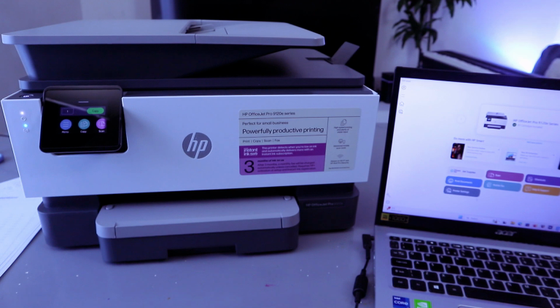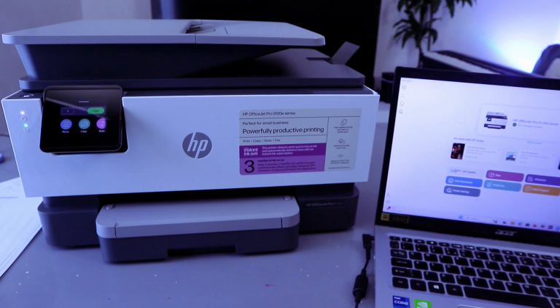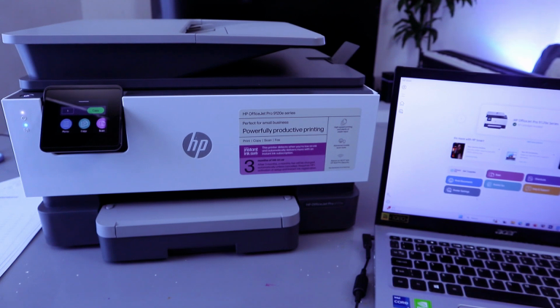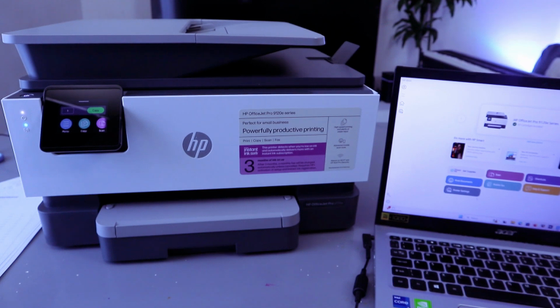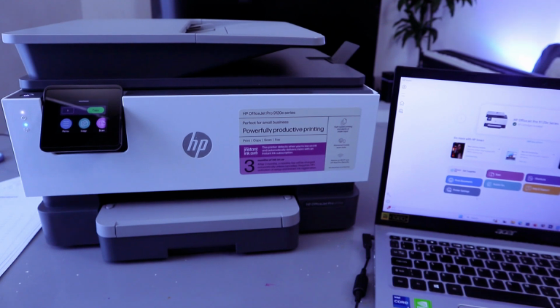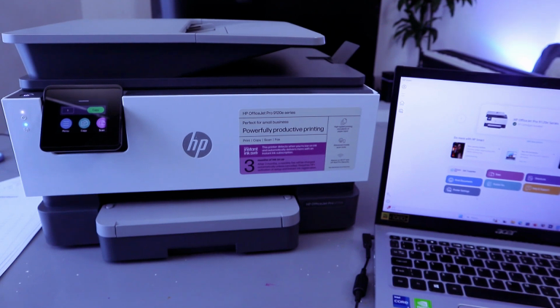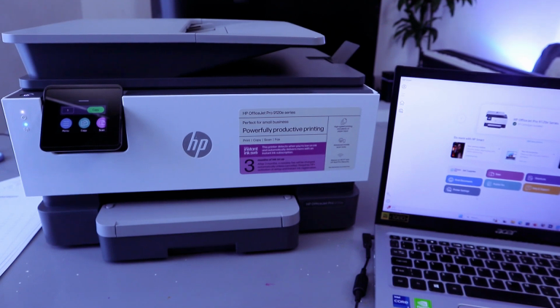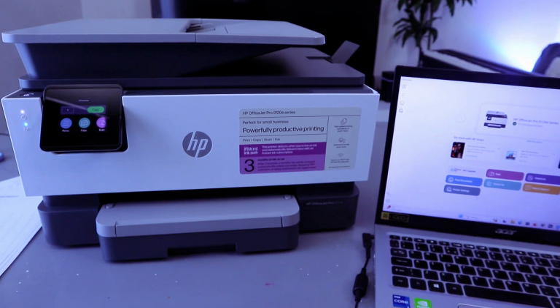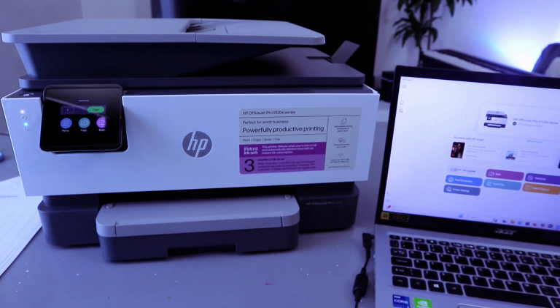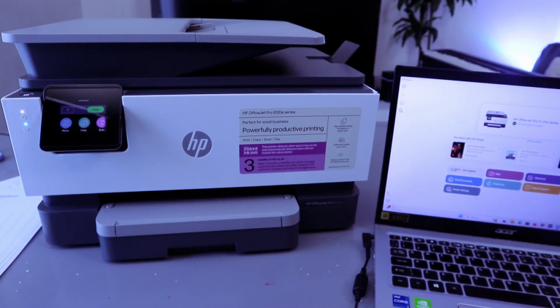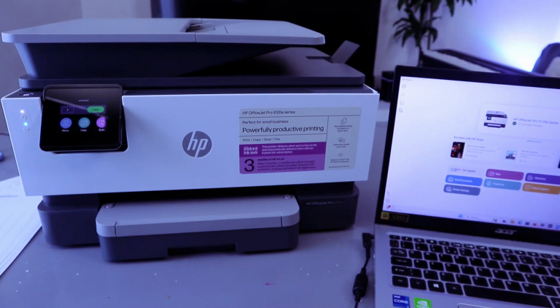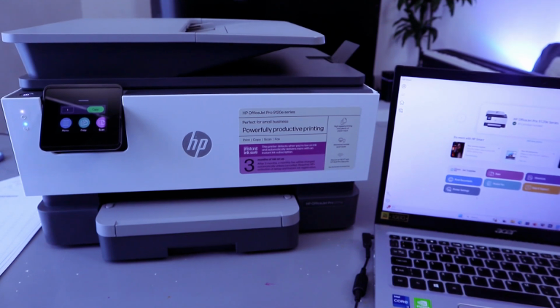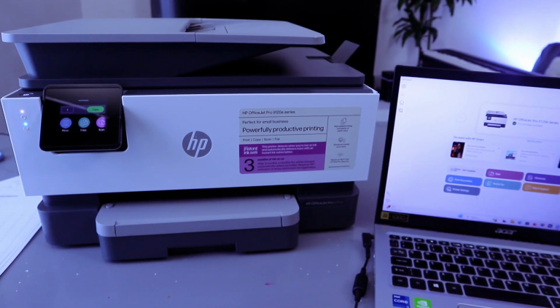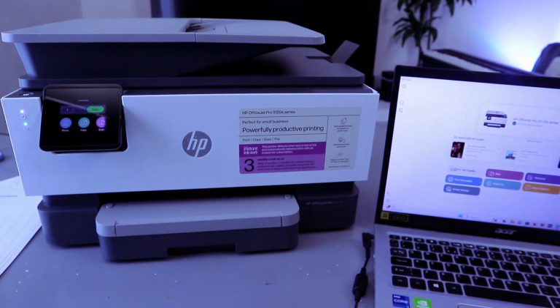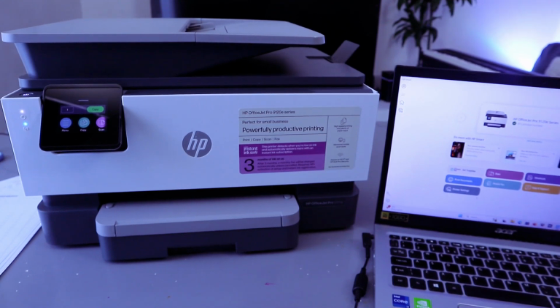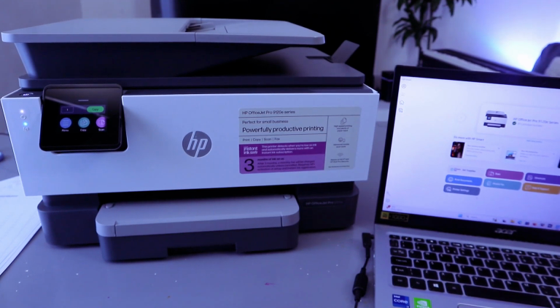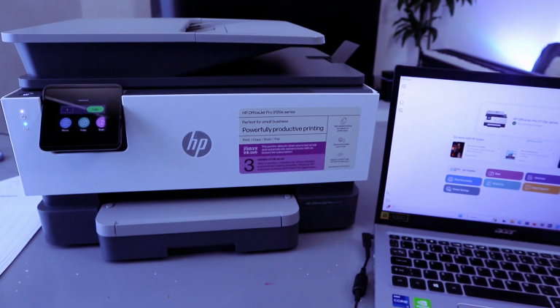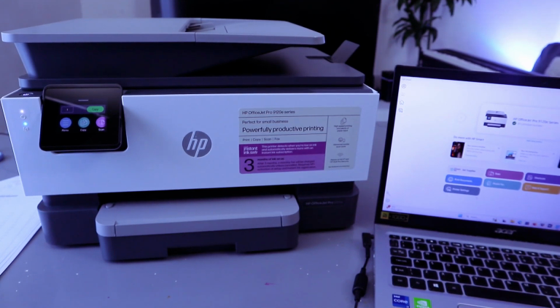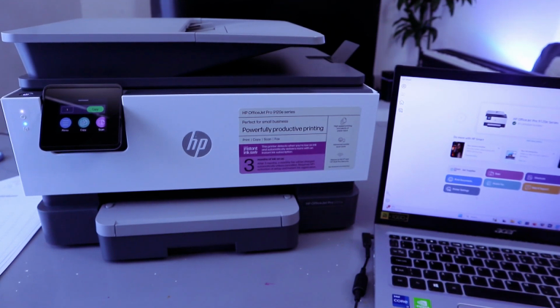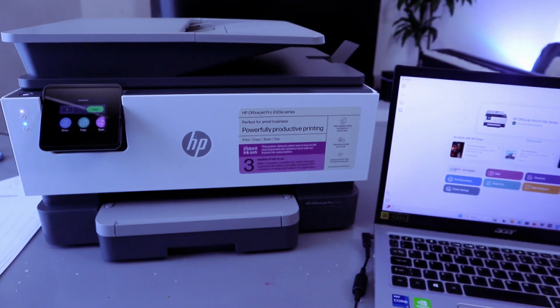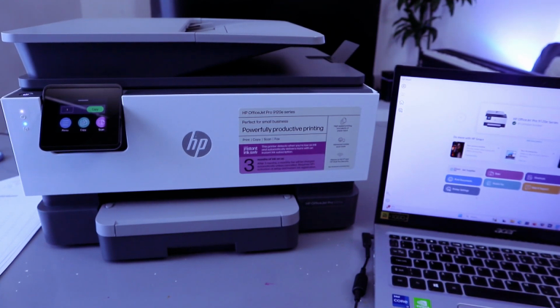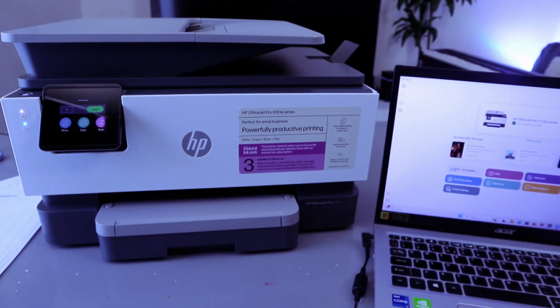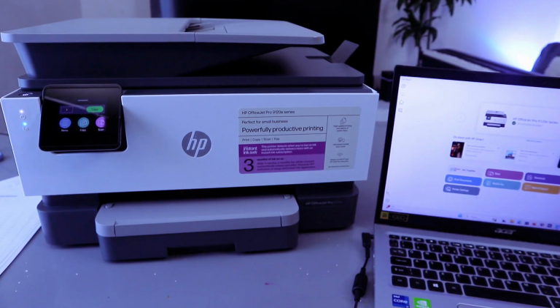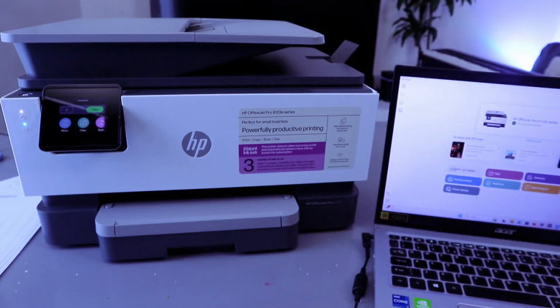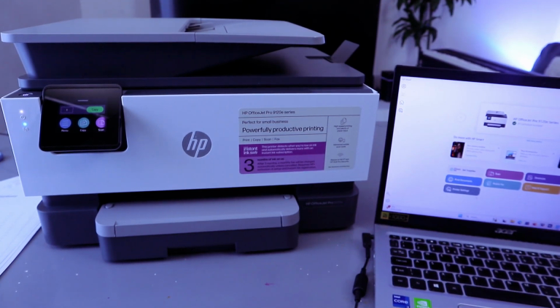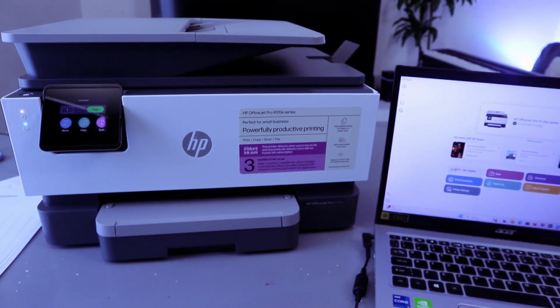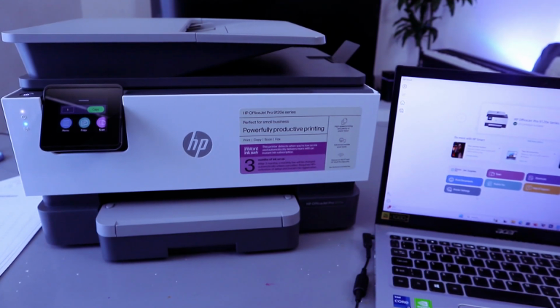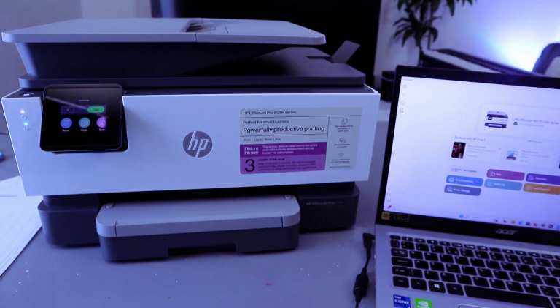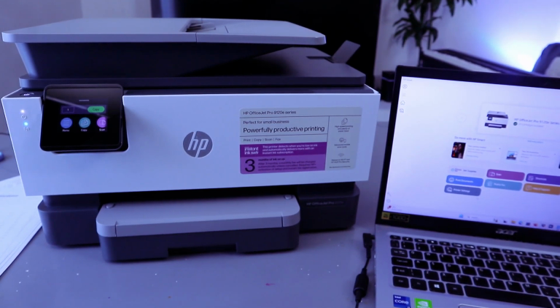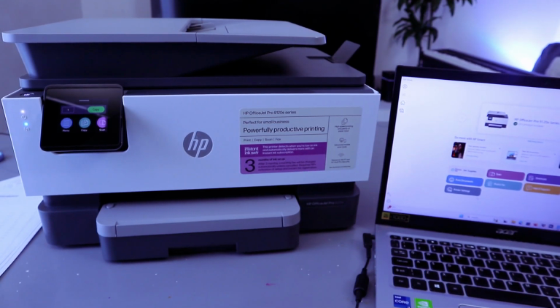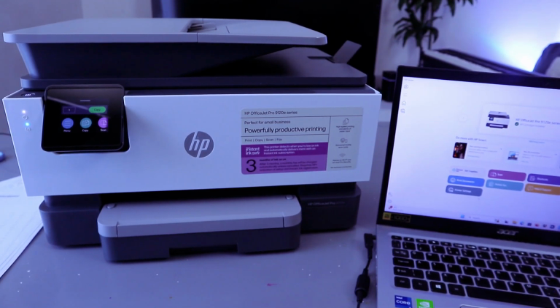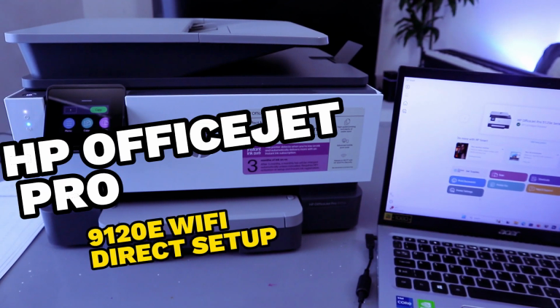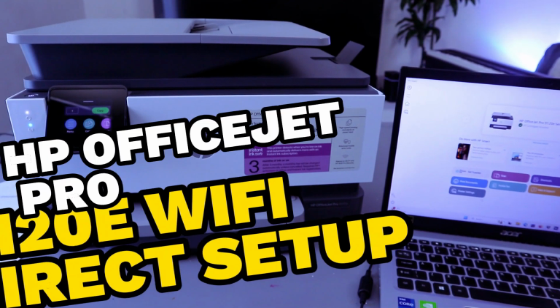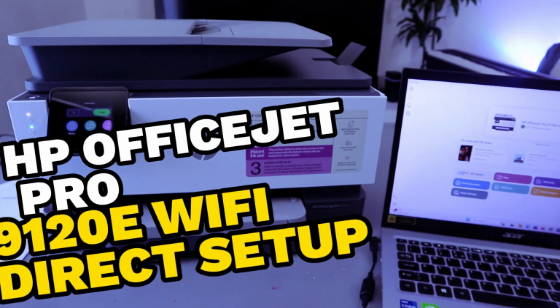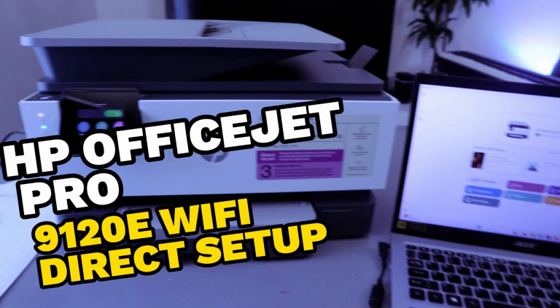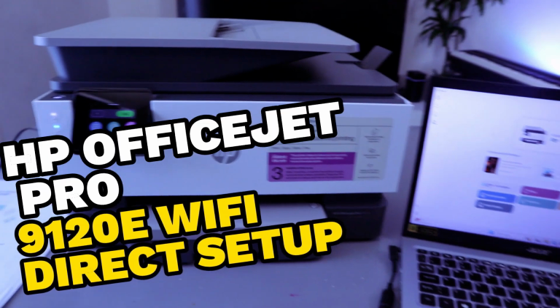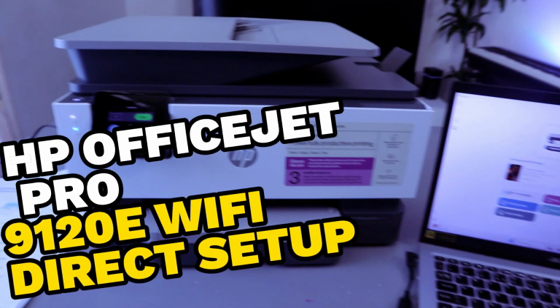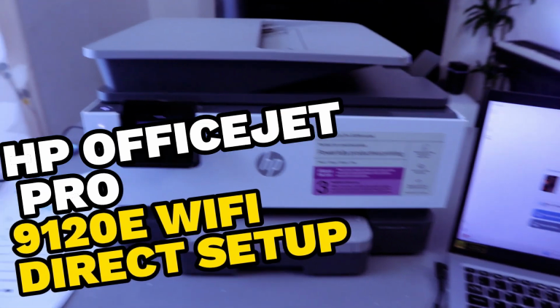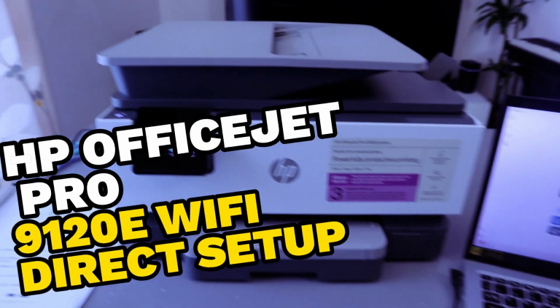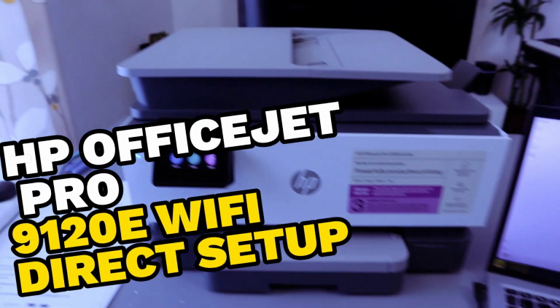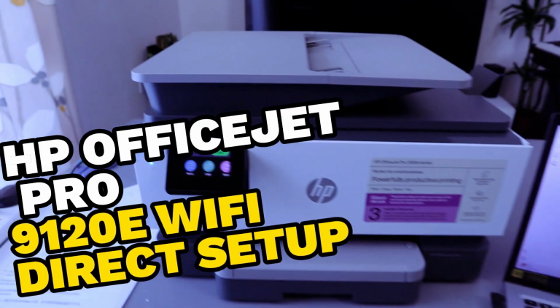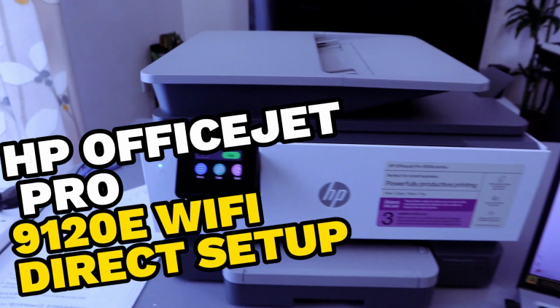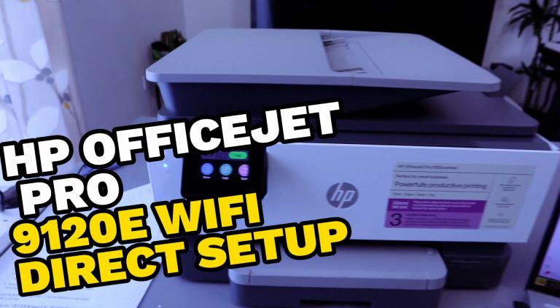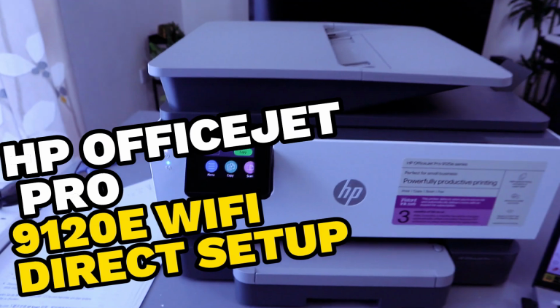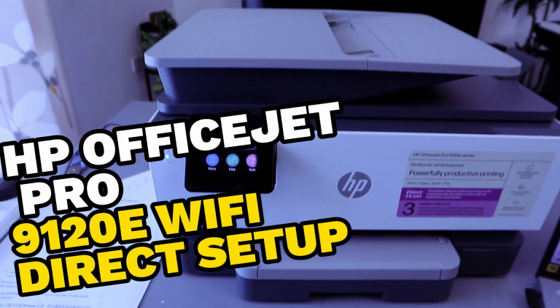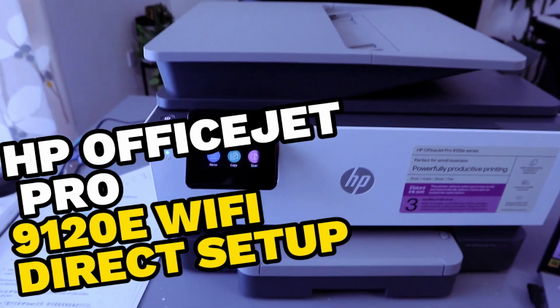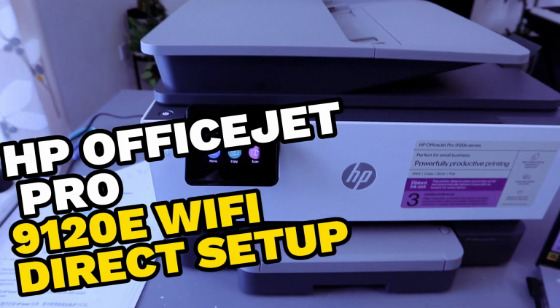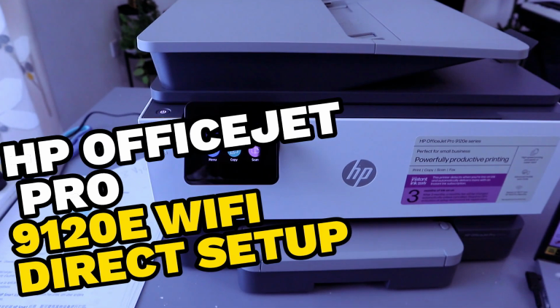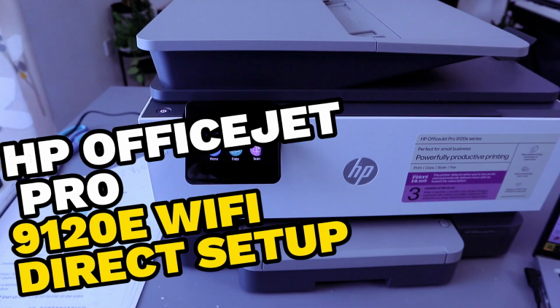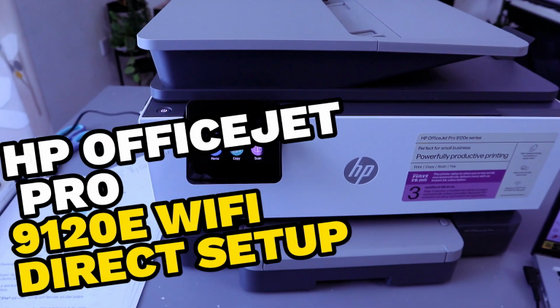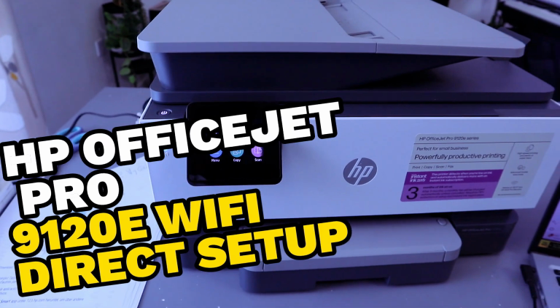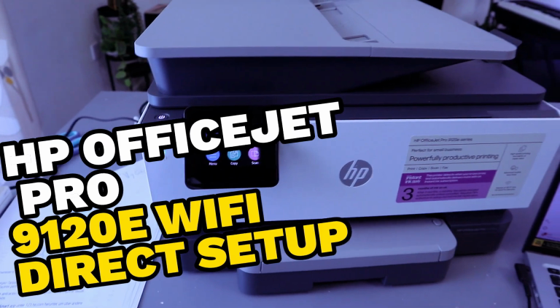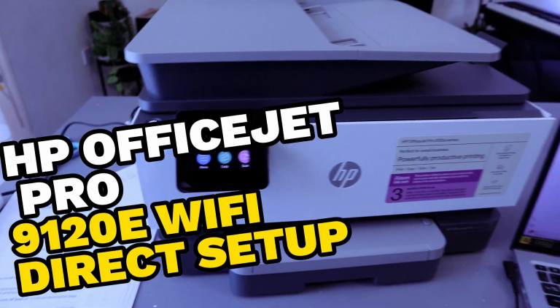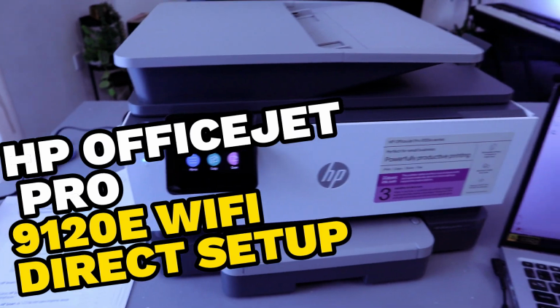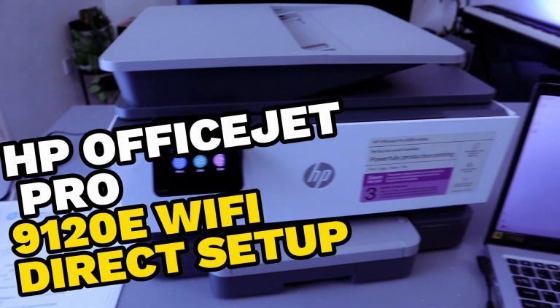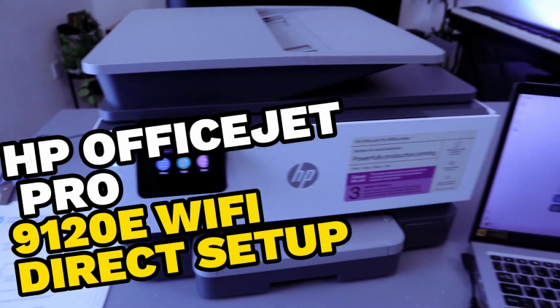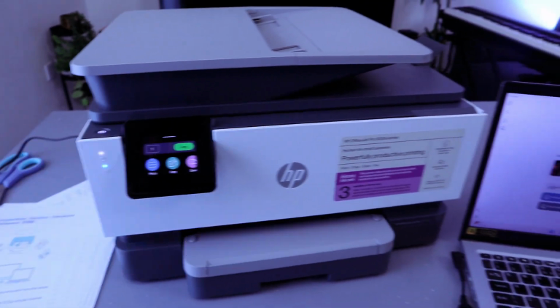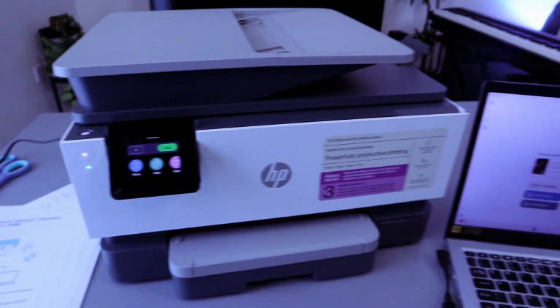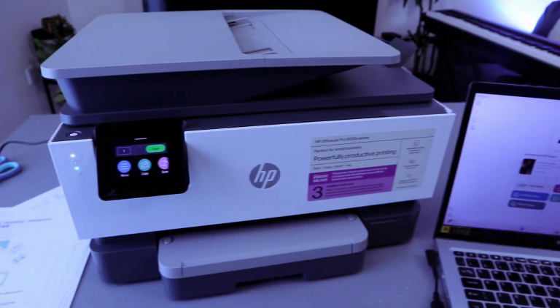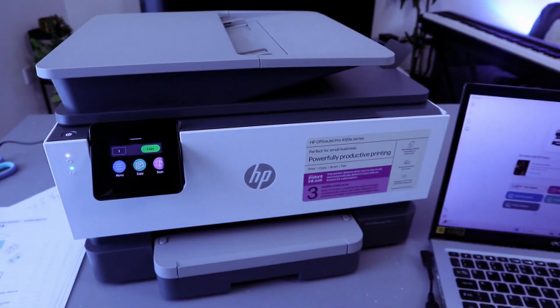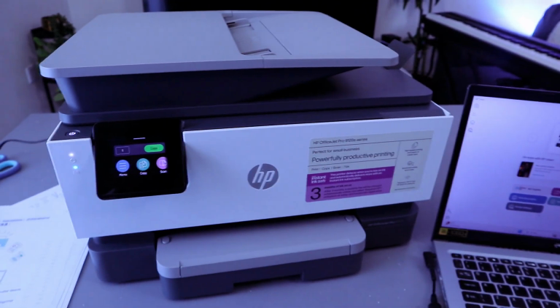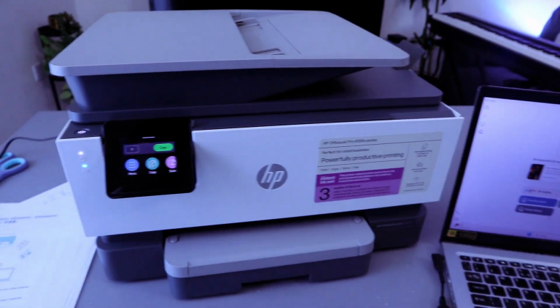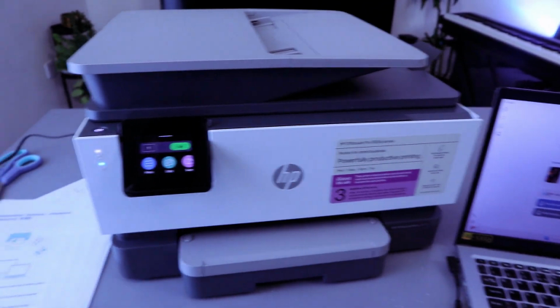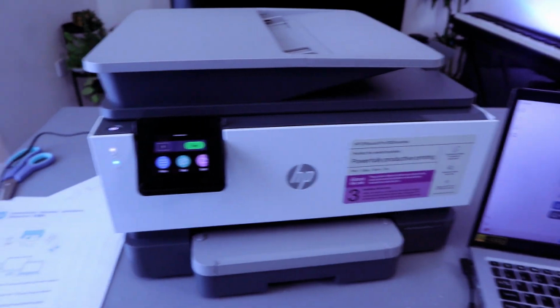Hey guys, this is the HP OfficeJet Pro 9120E. I'm going to show you how to connect this printer to Wi-Fi Direct.